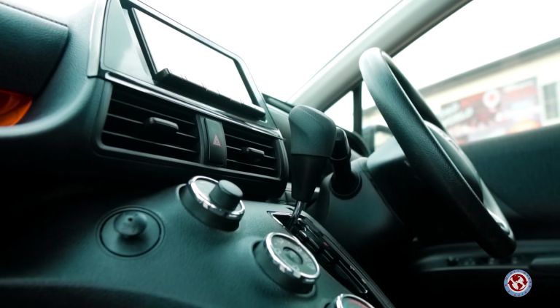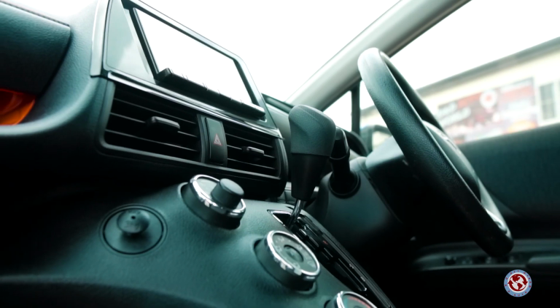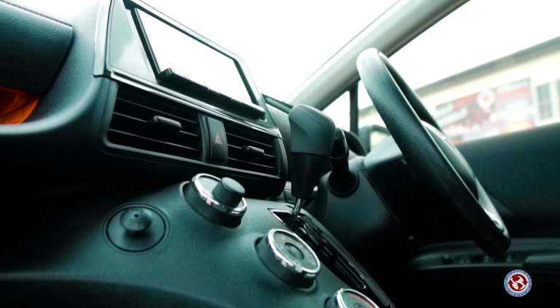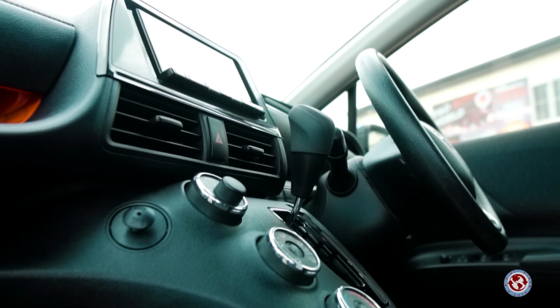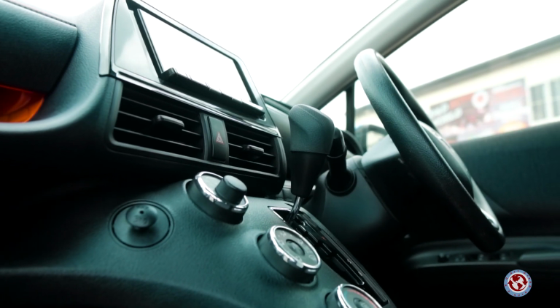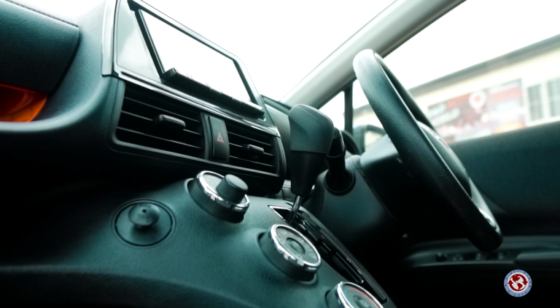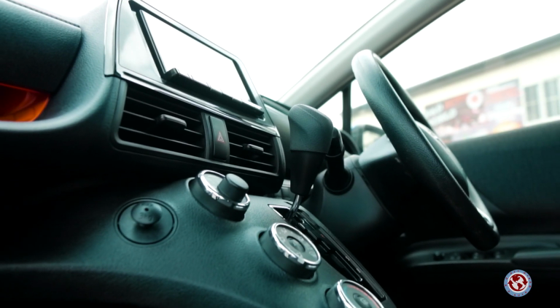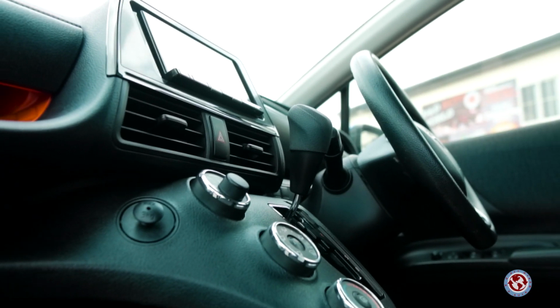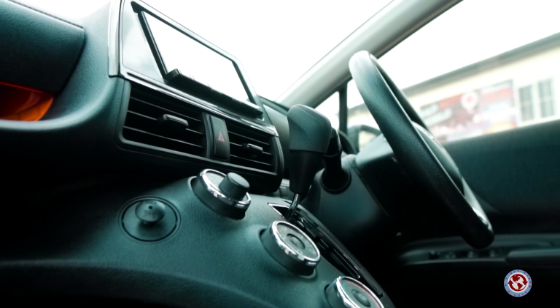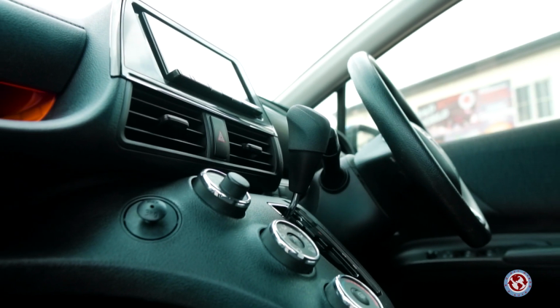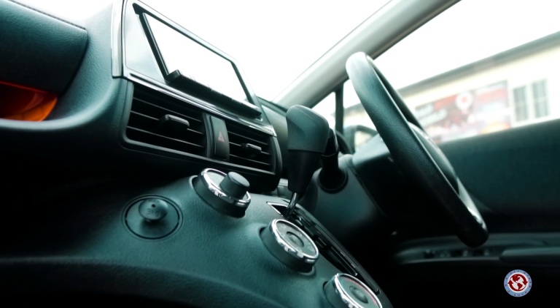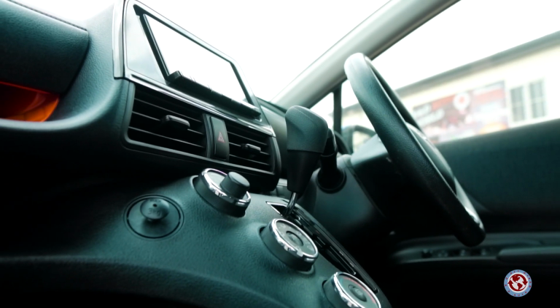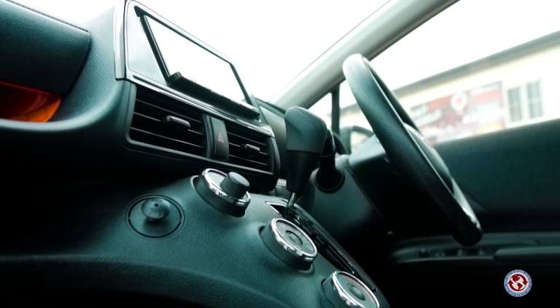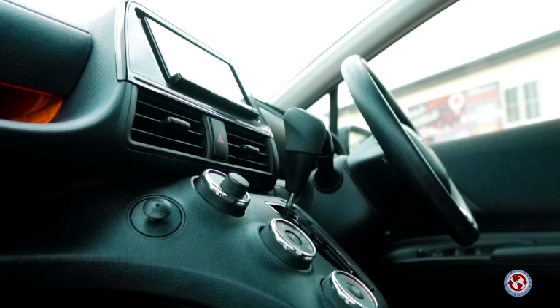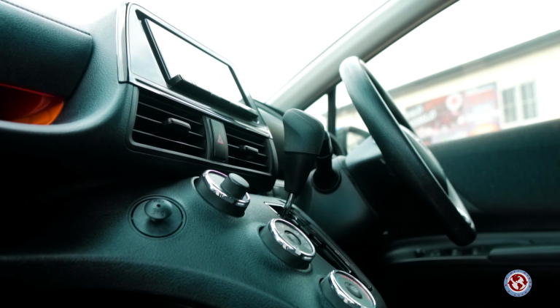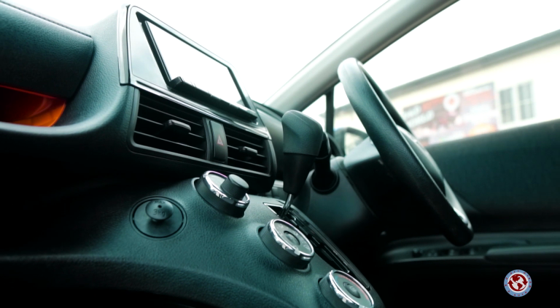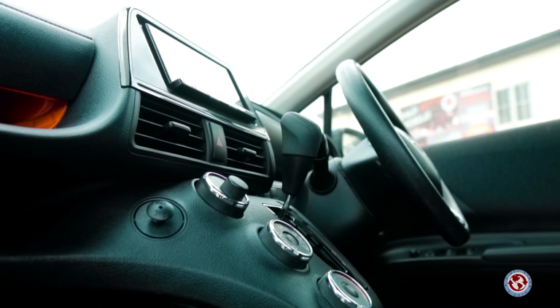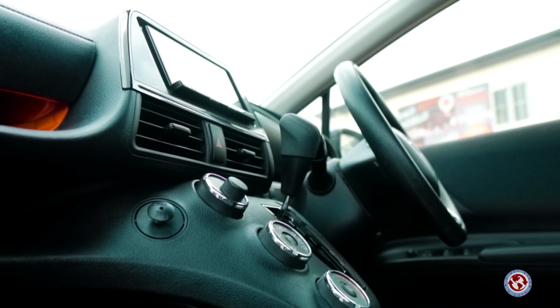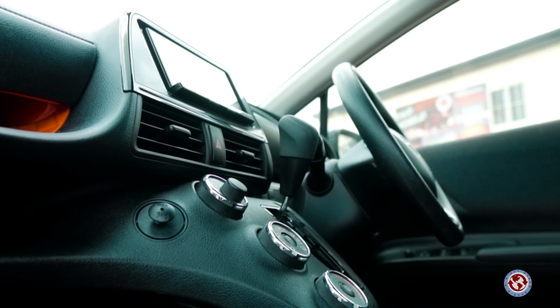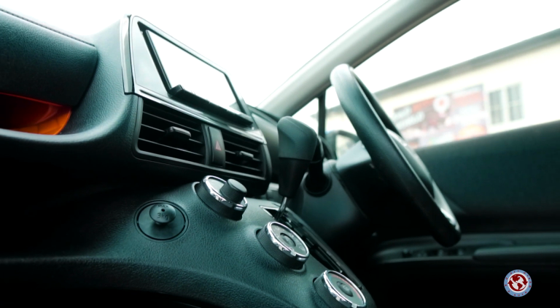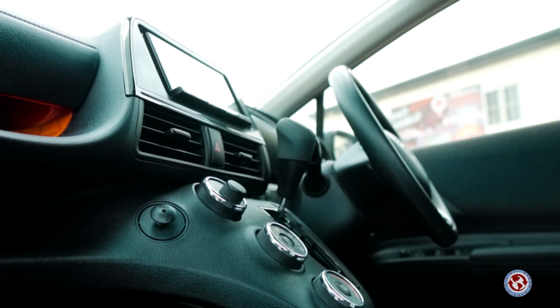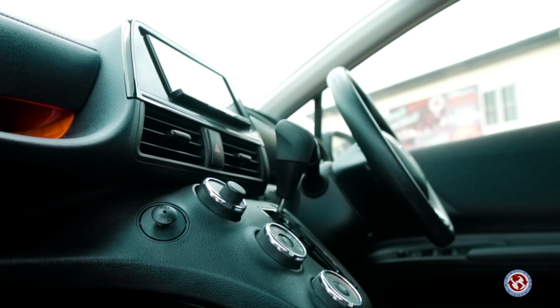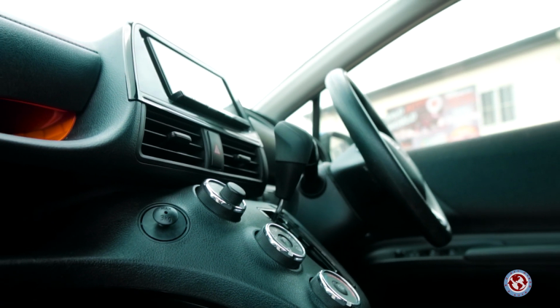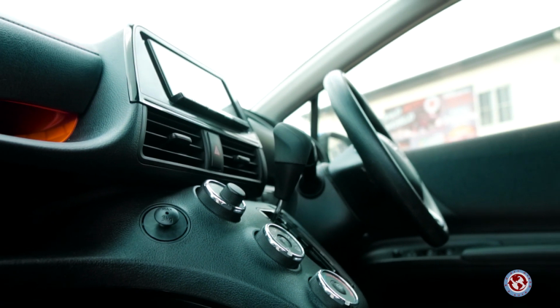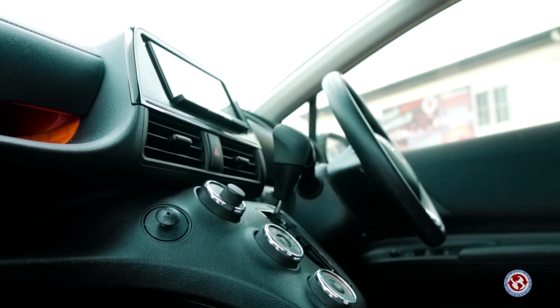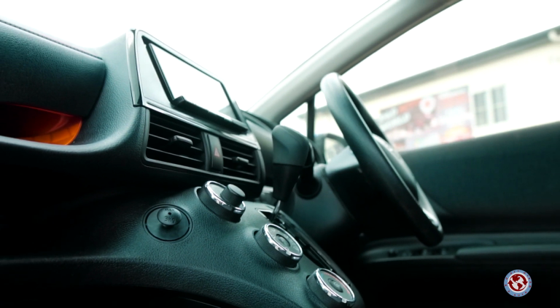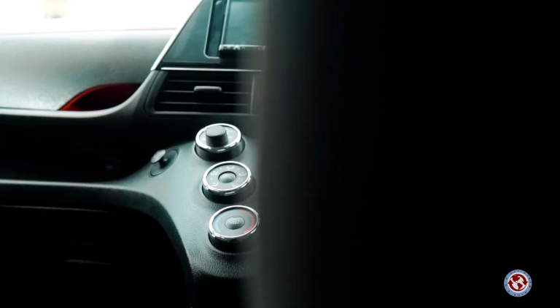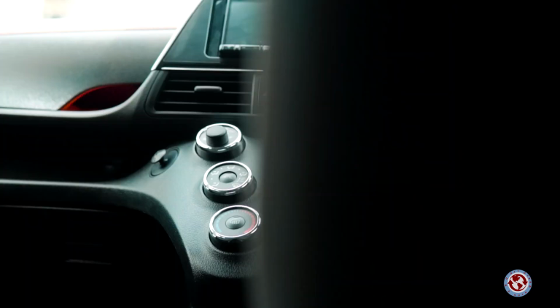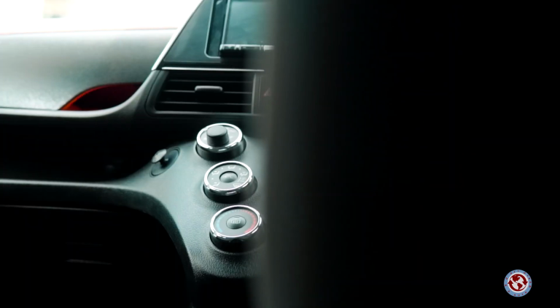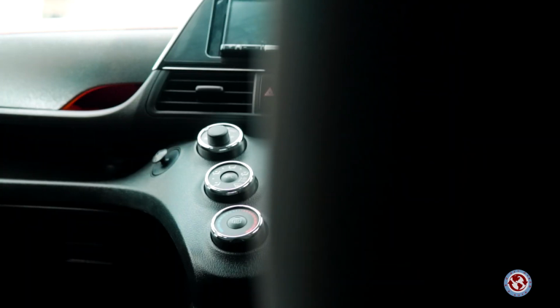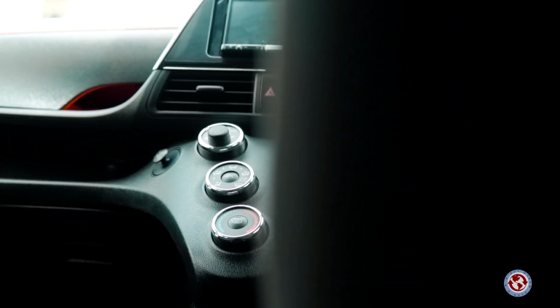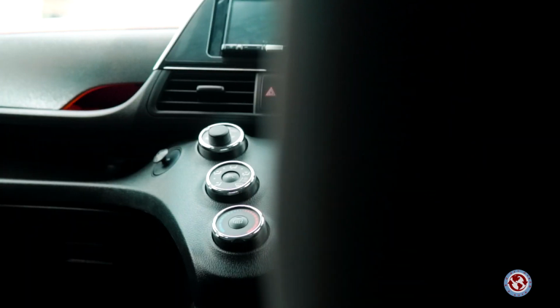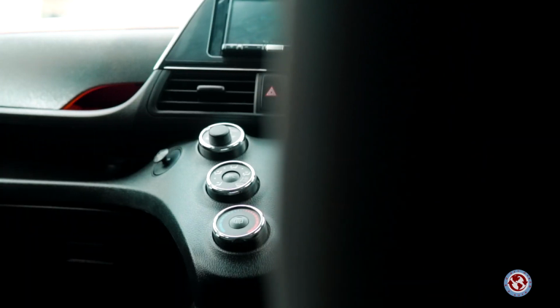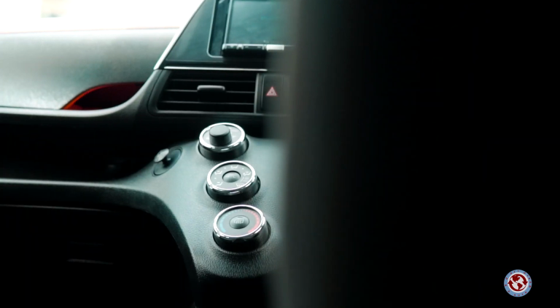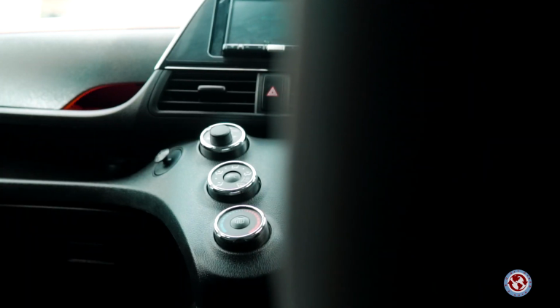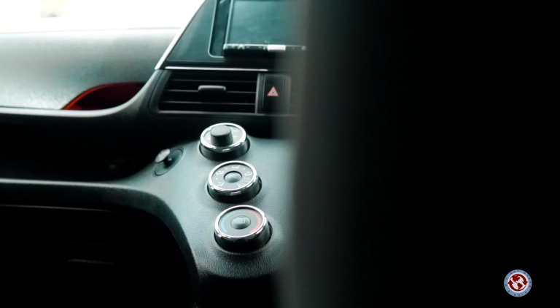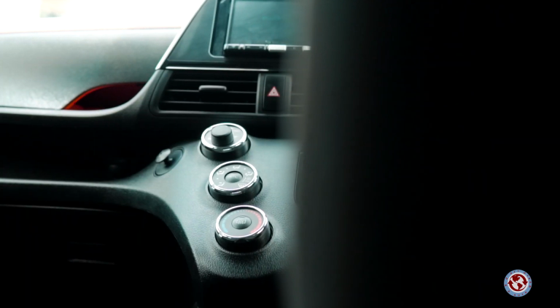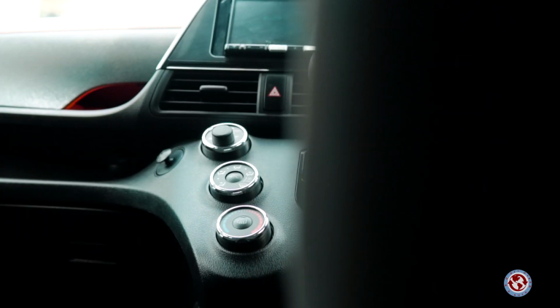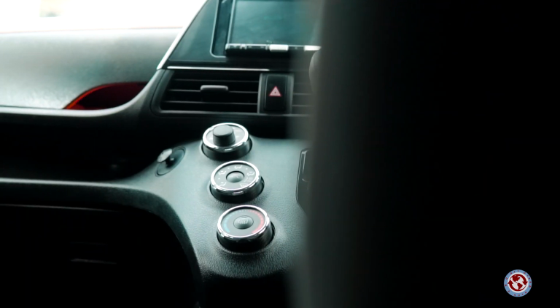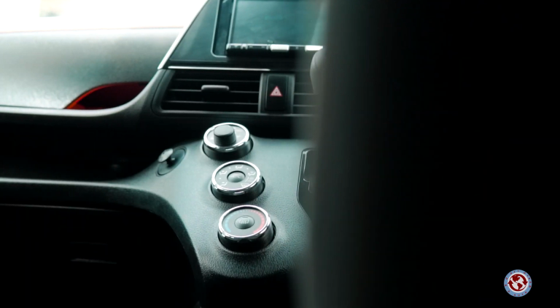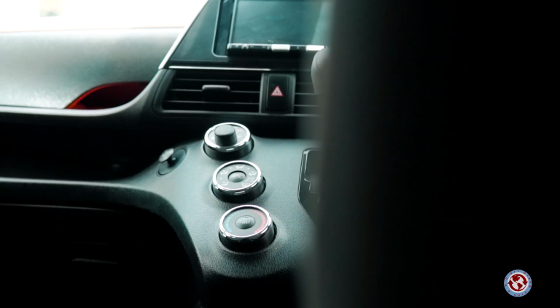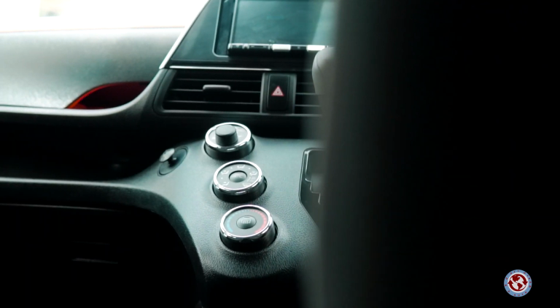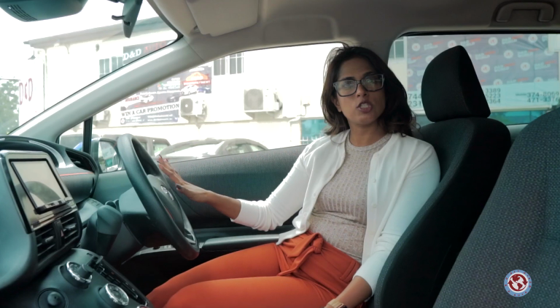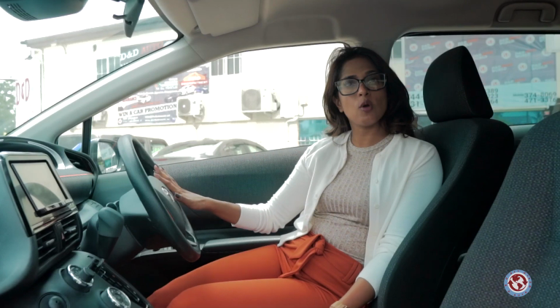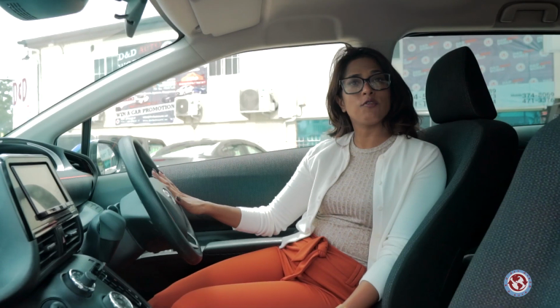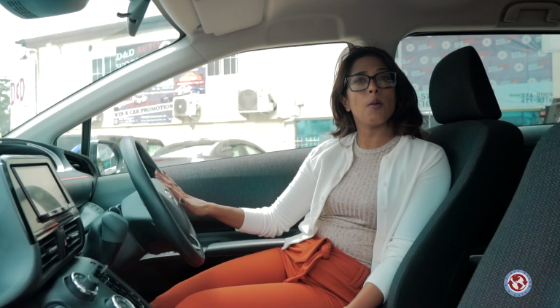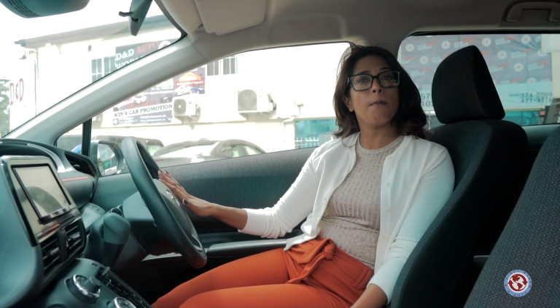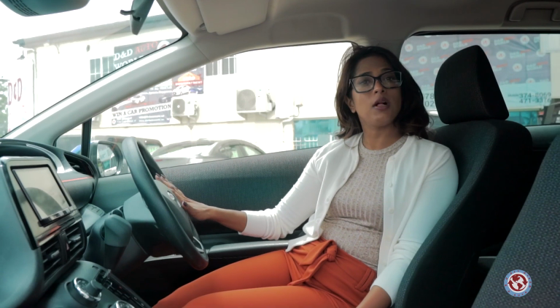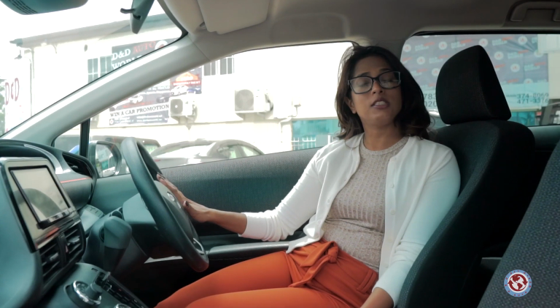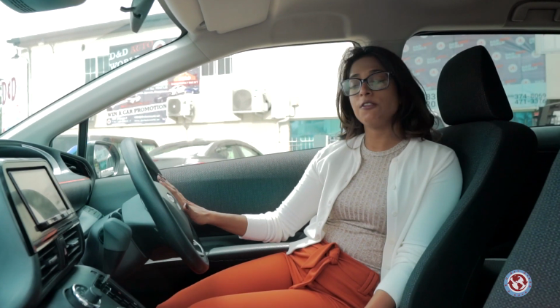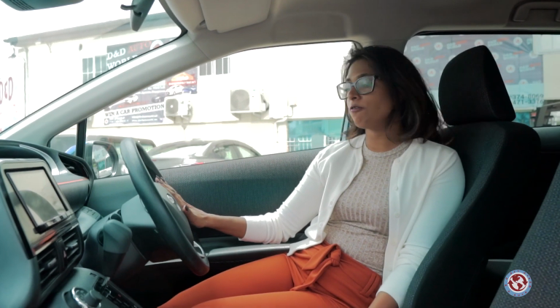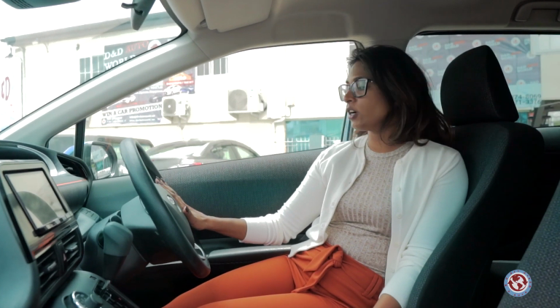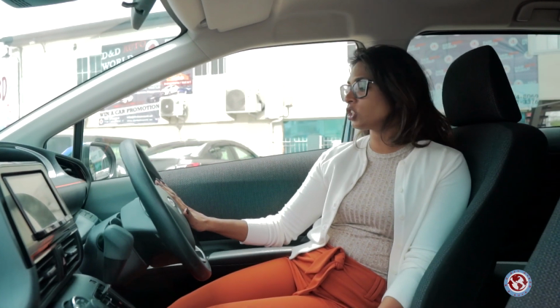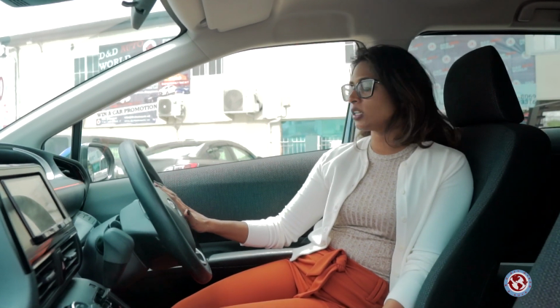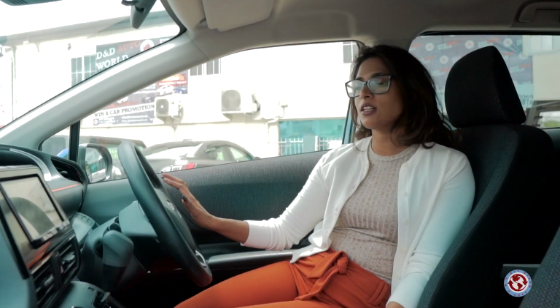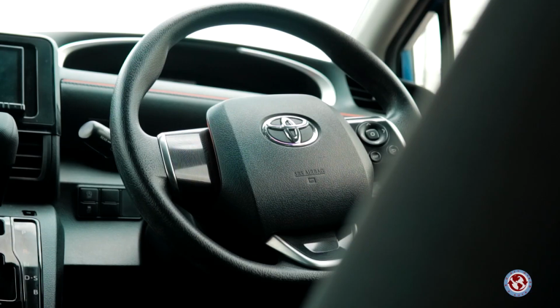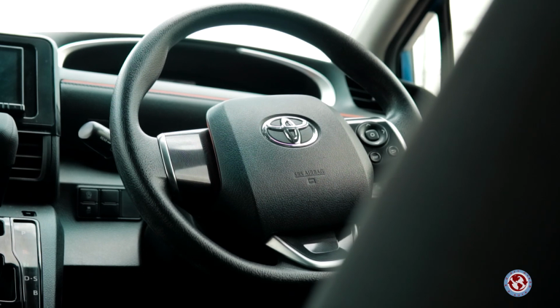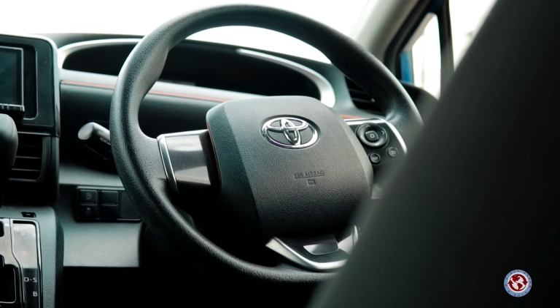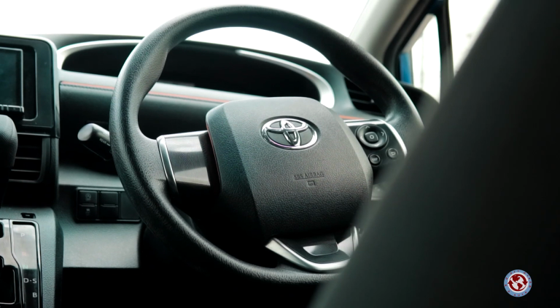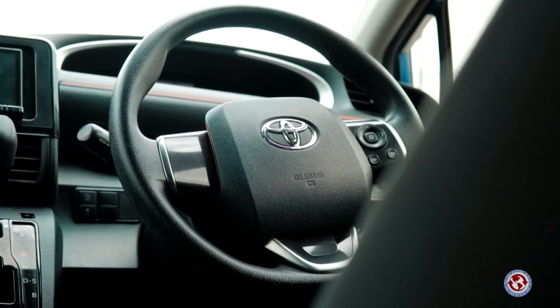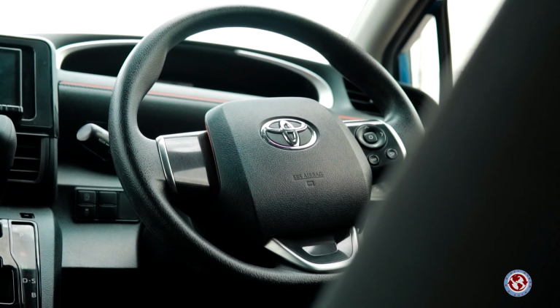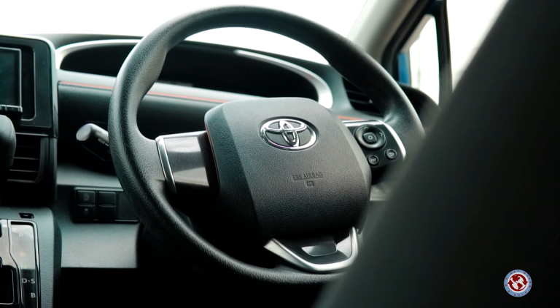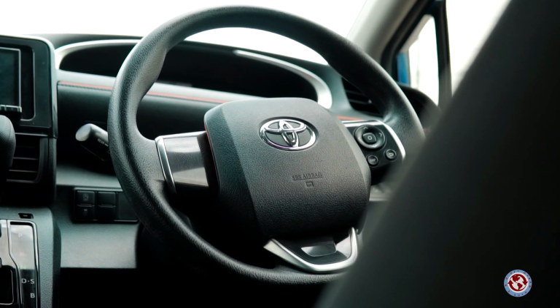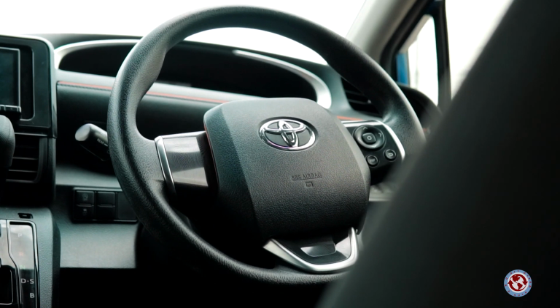It features a full digital multimedia system and a lovely console to the center here. Of course, you also have your multifunctional steering controls.